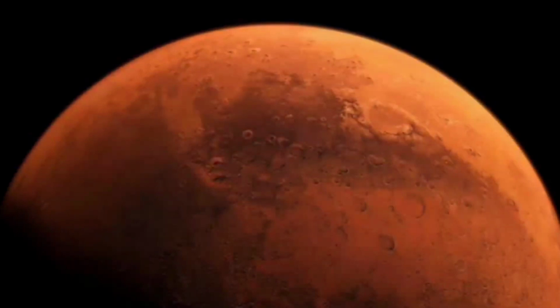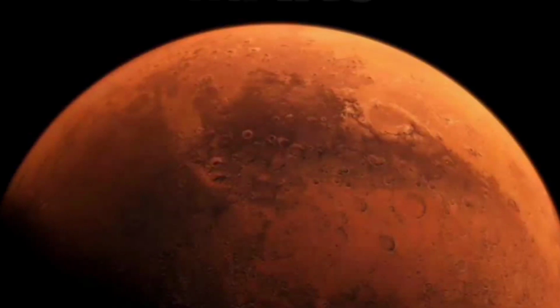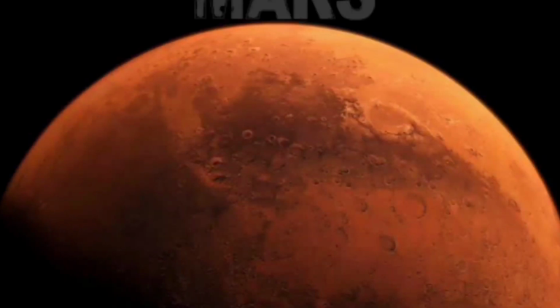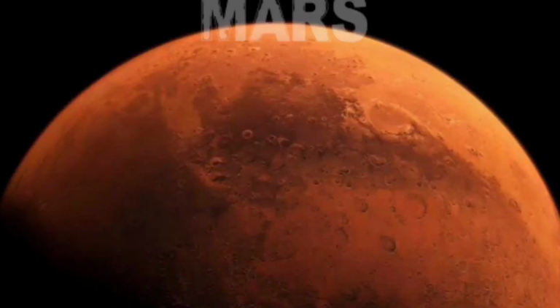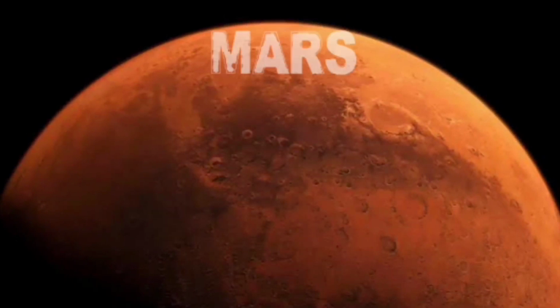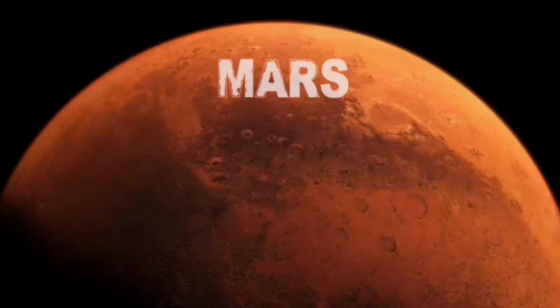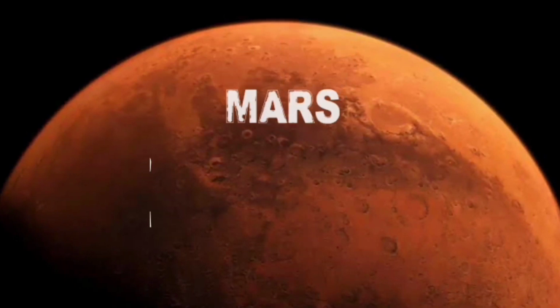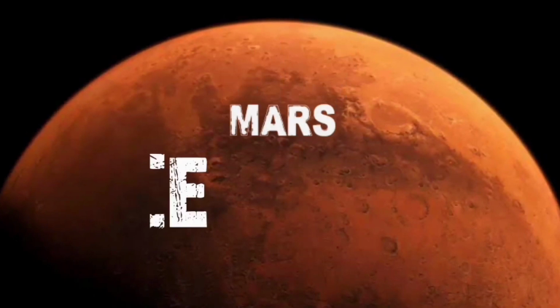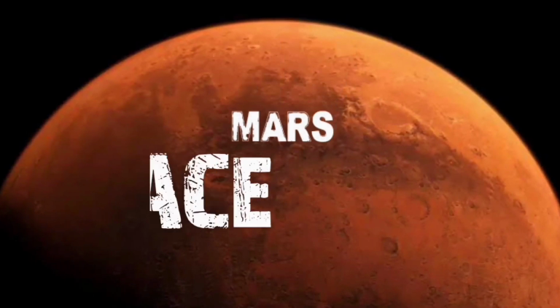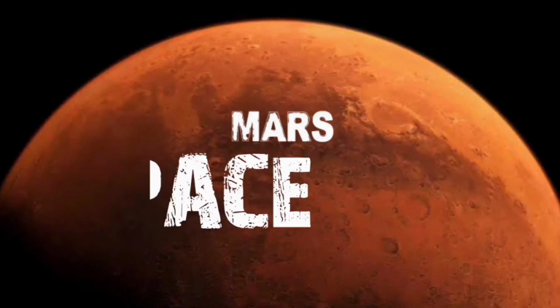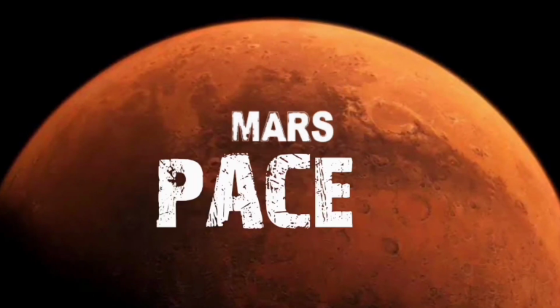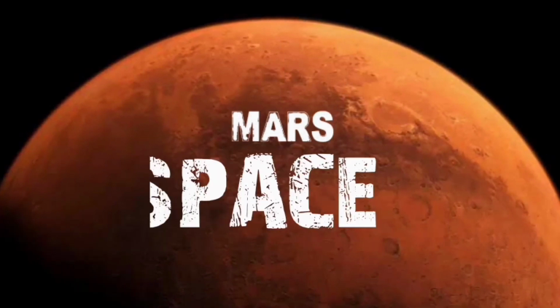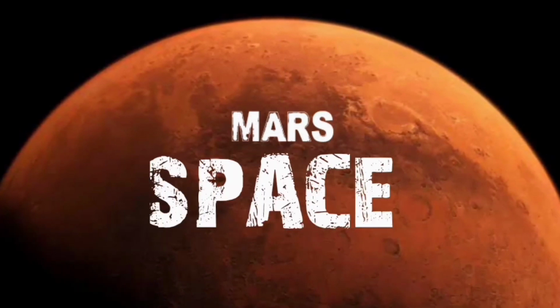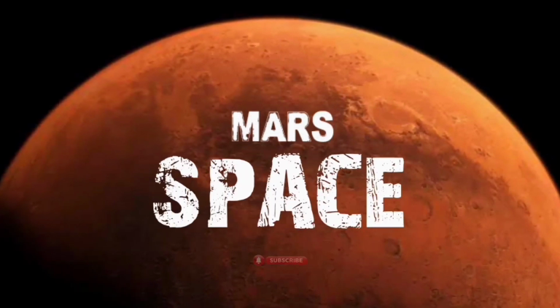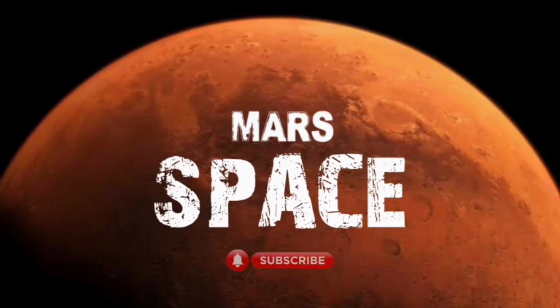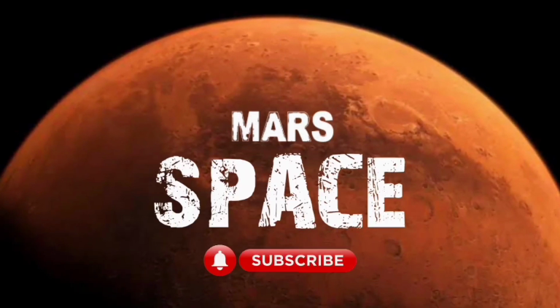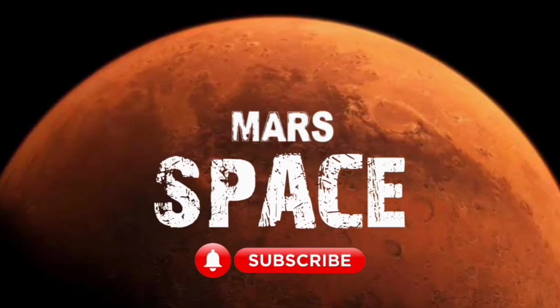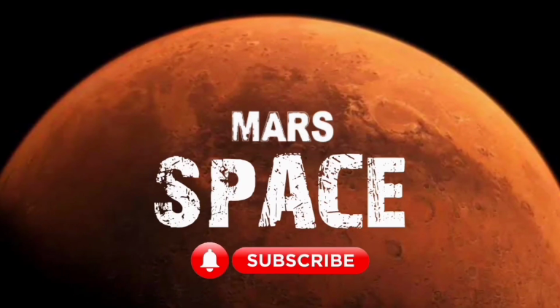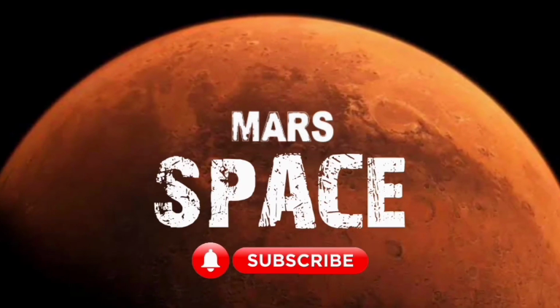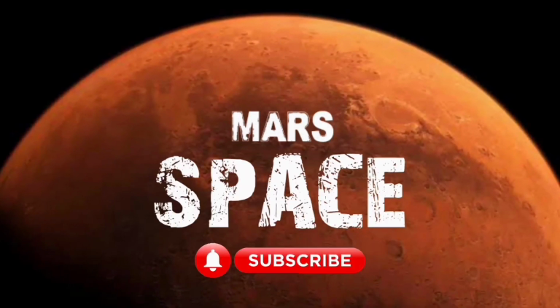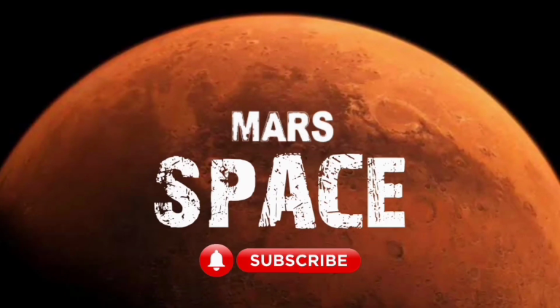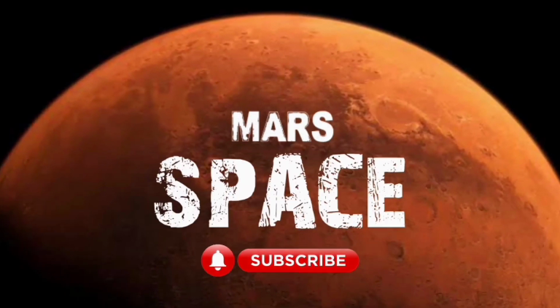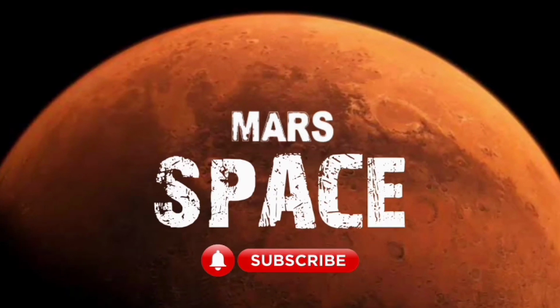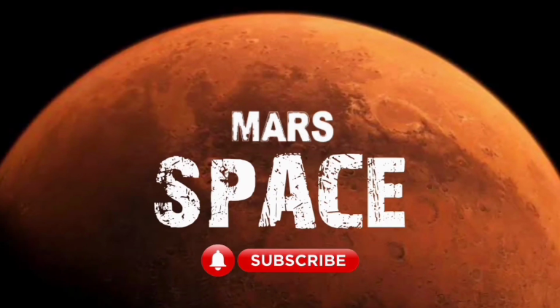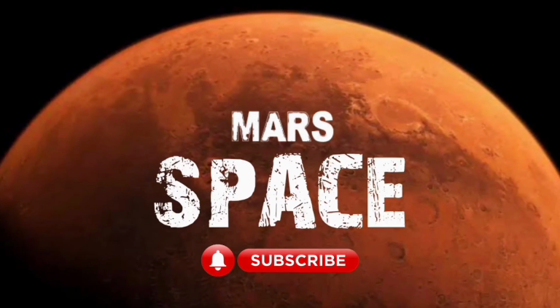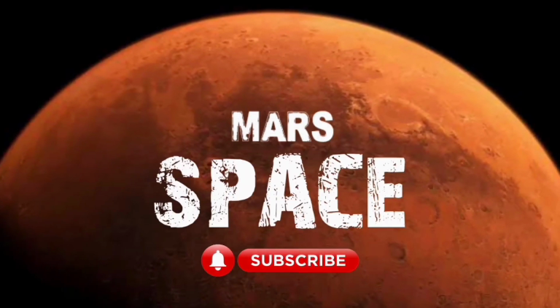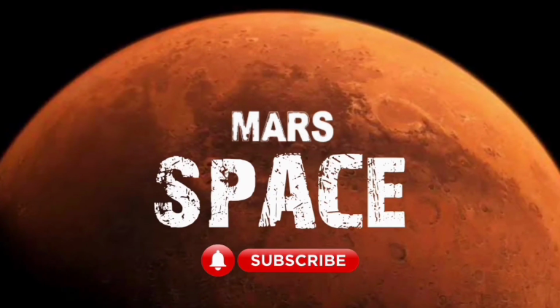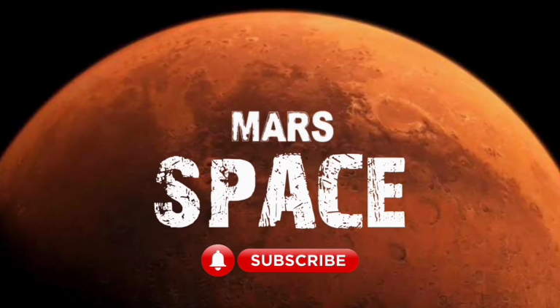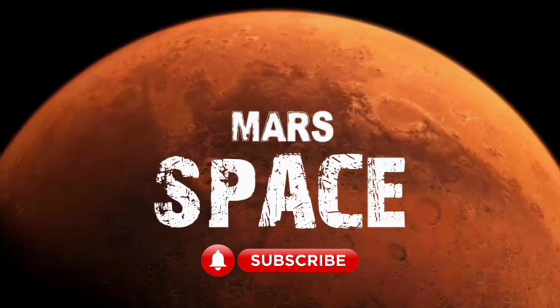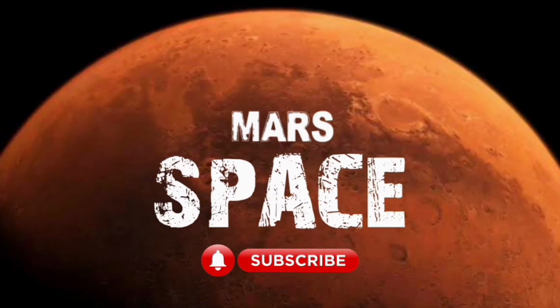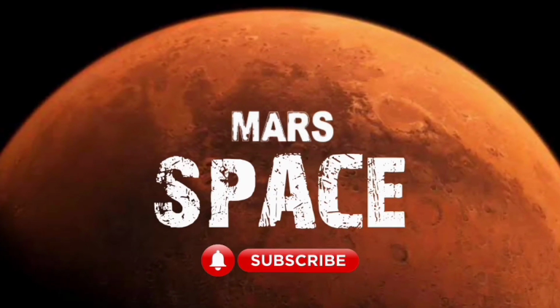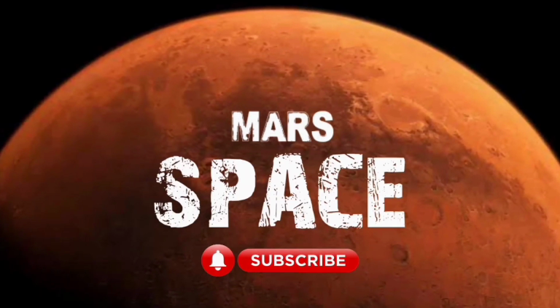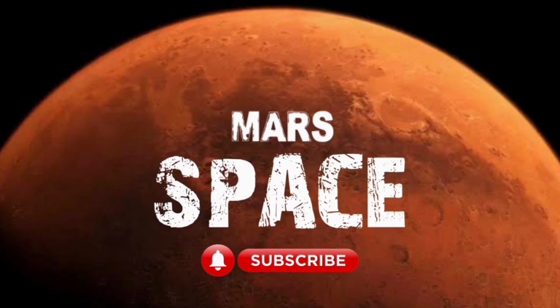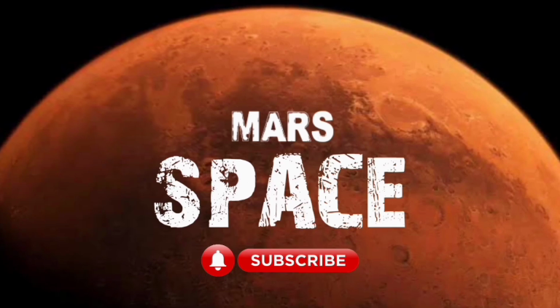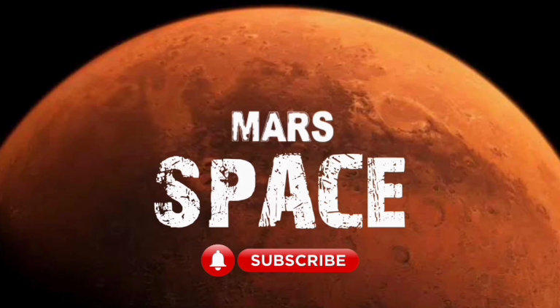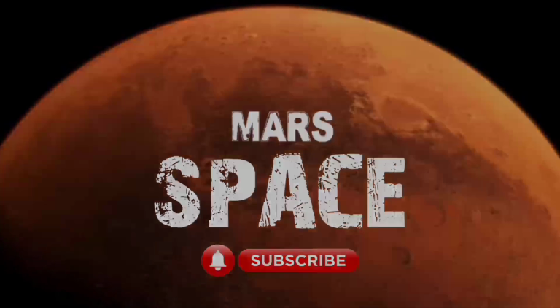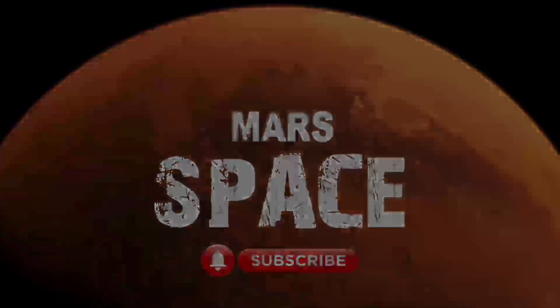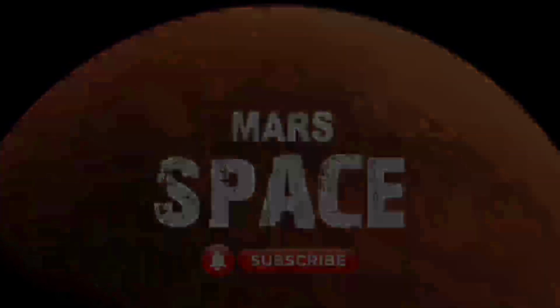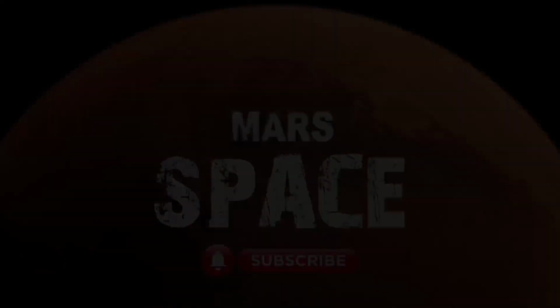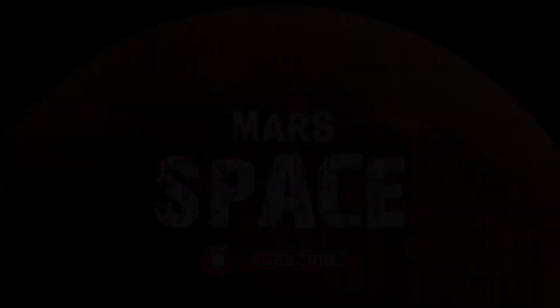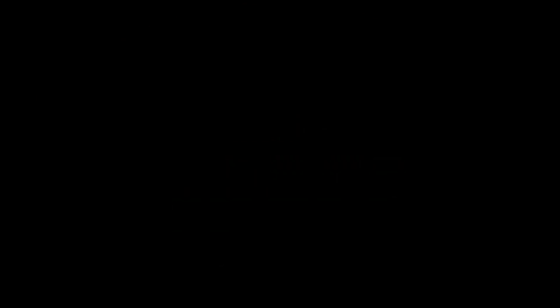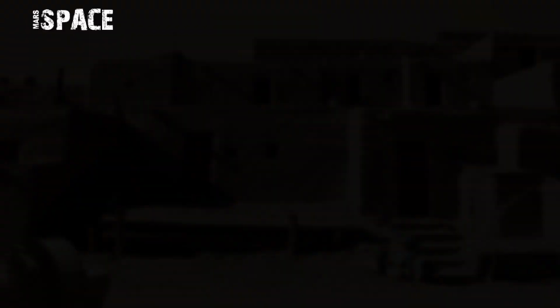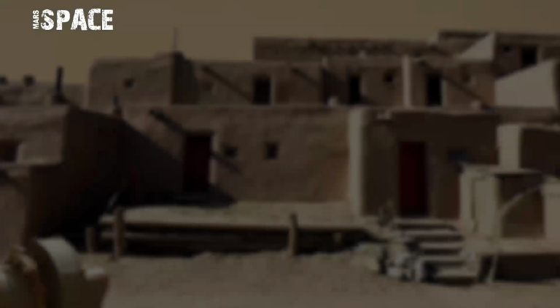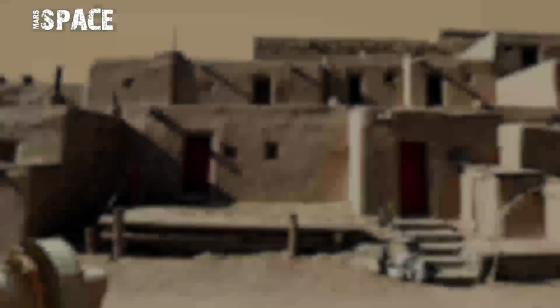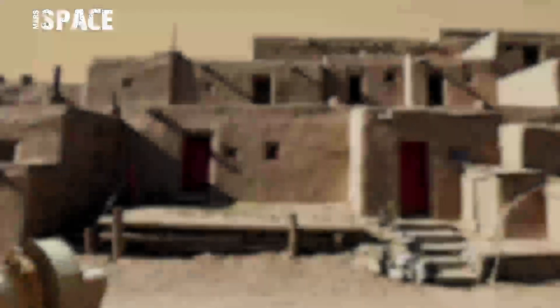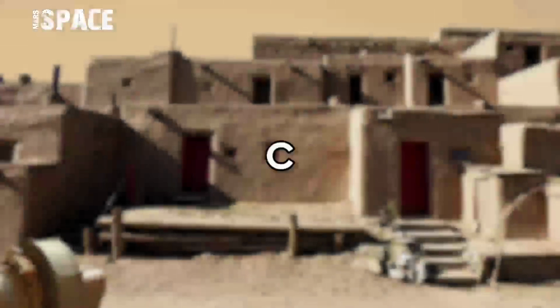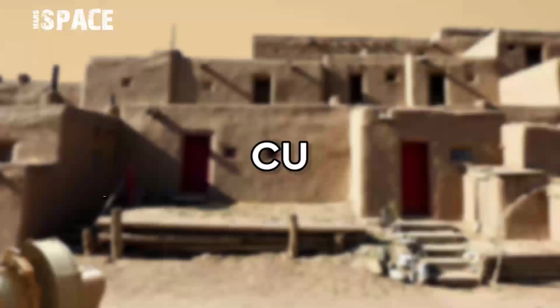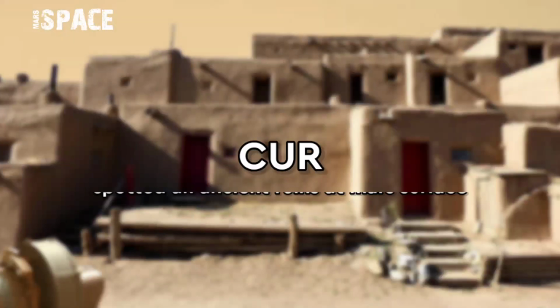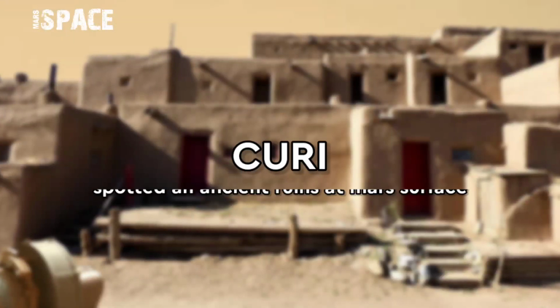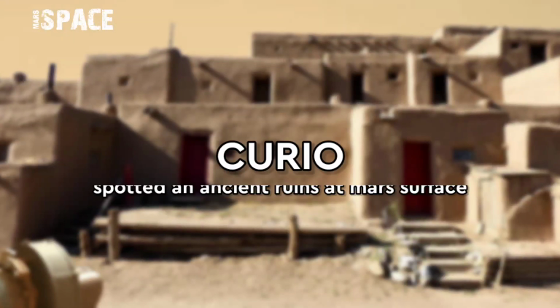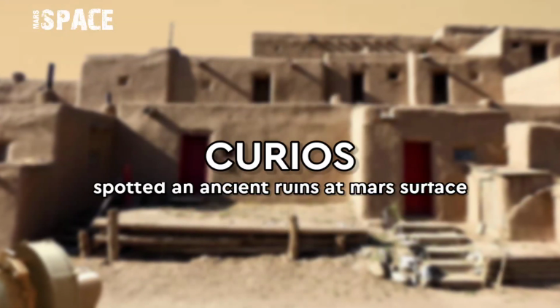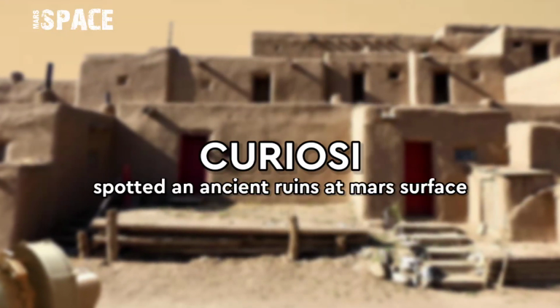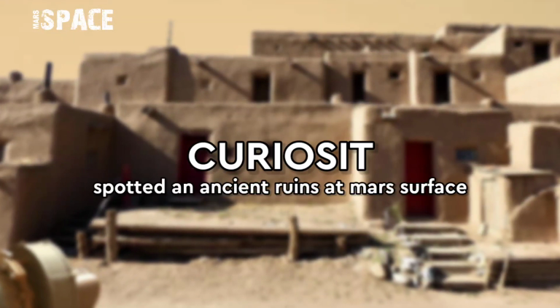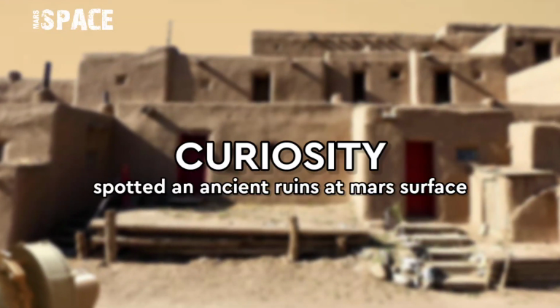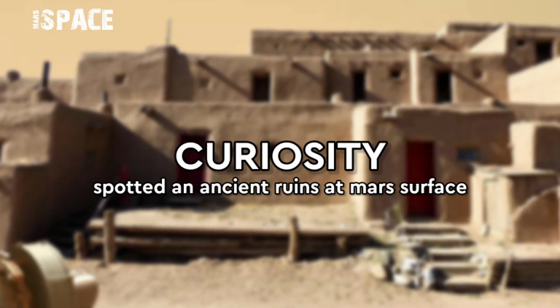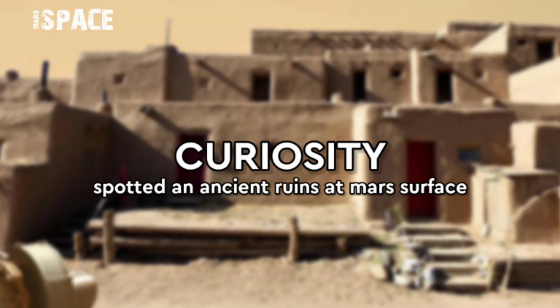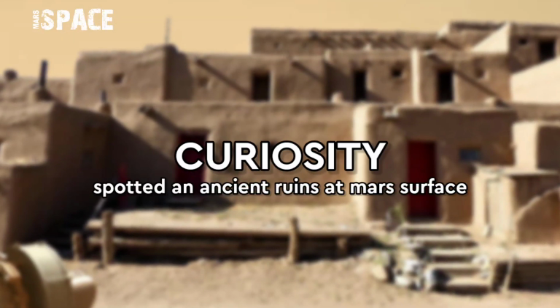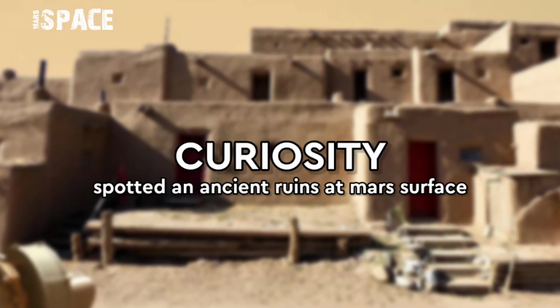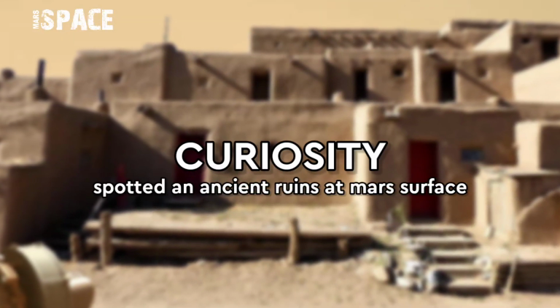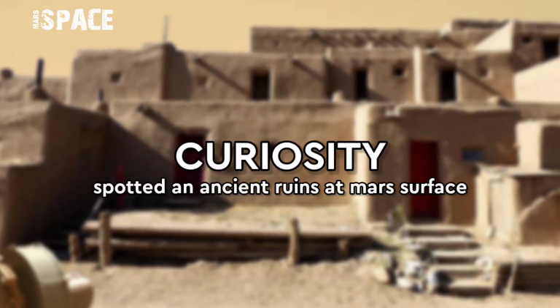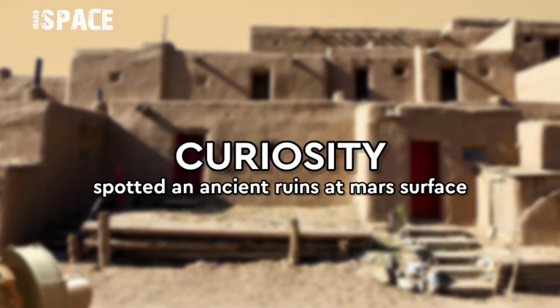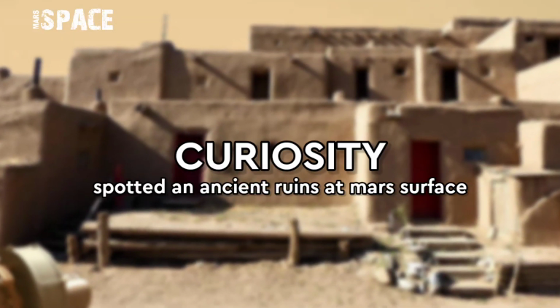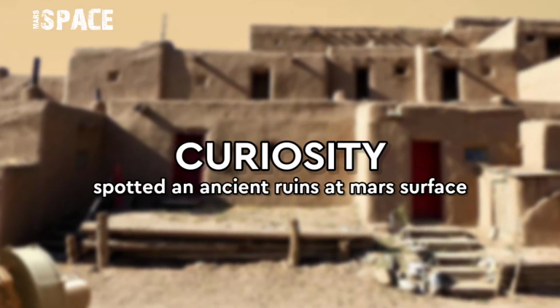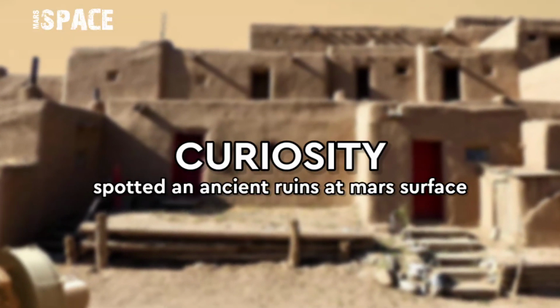Hi my dear friends, welcome back to our YouTube channel Mars Space. For more updates, hit the bell icon with thumbs up and please watch the full video.